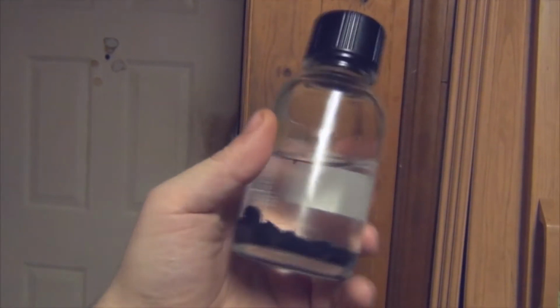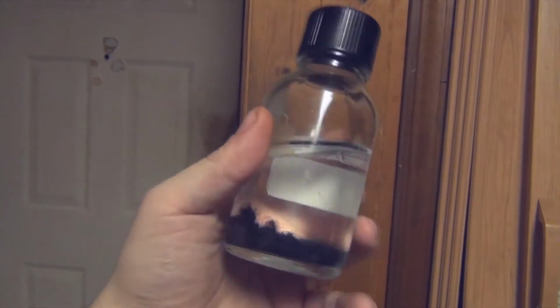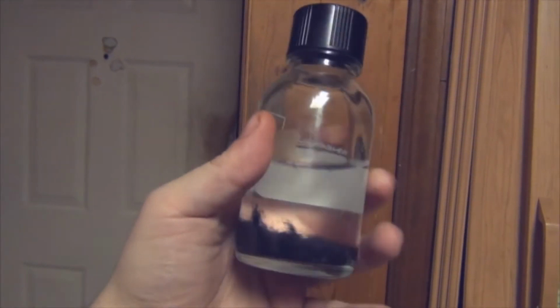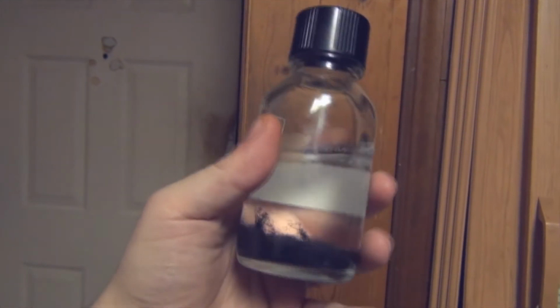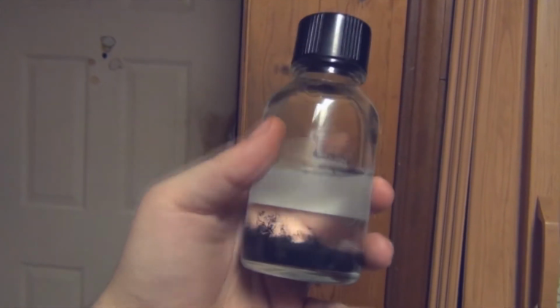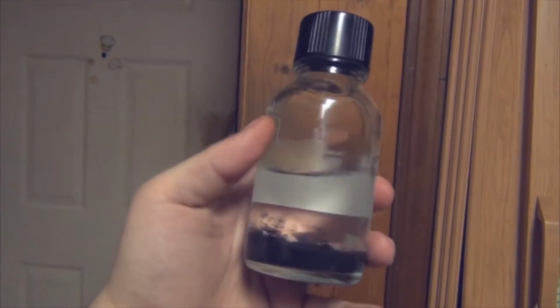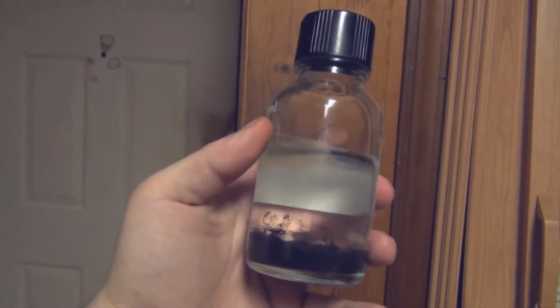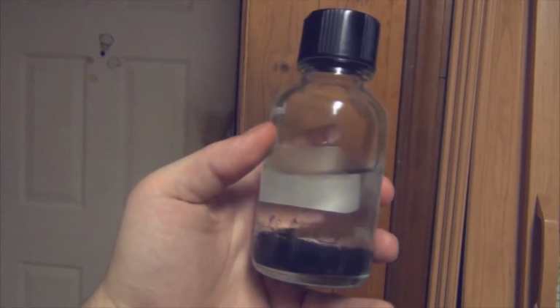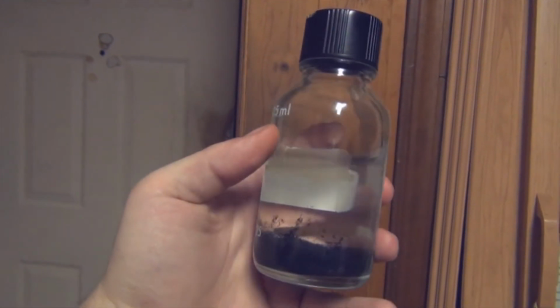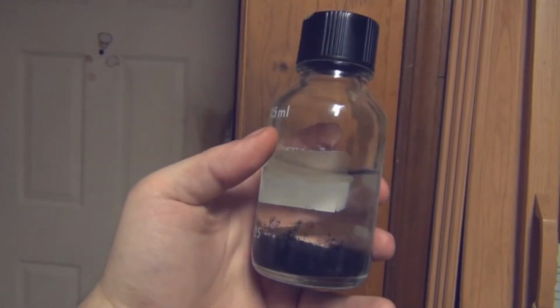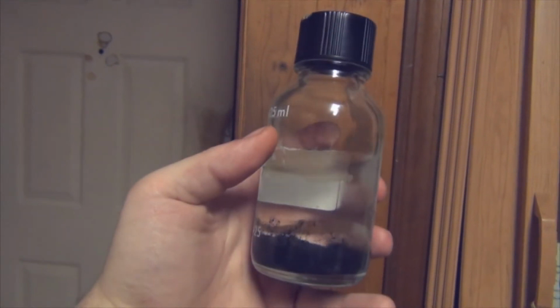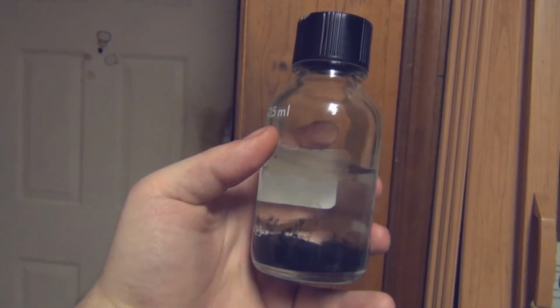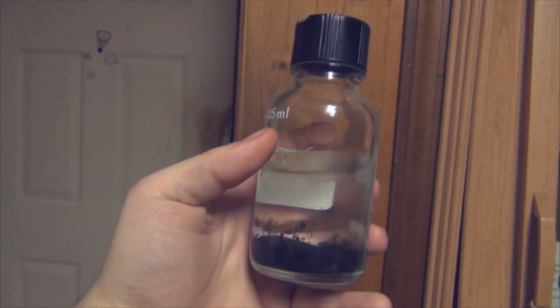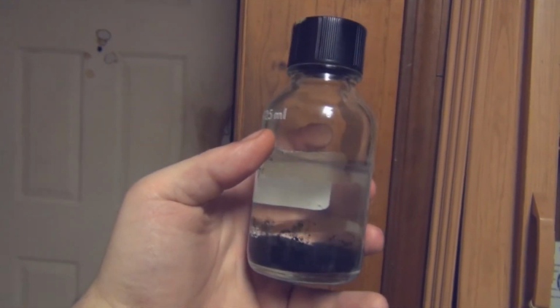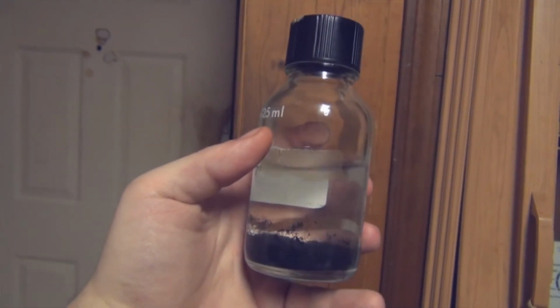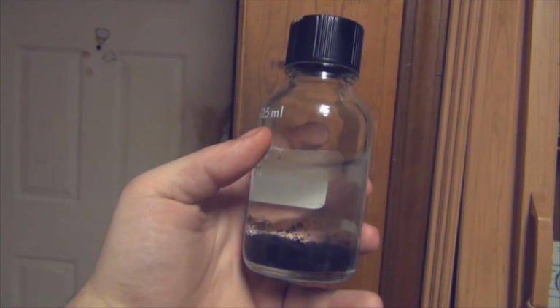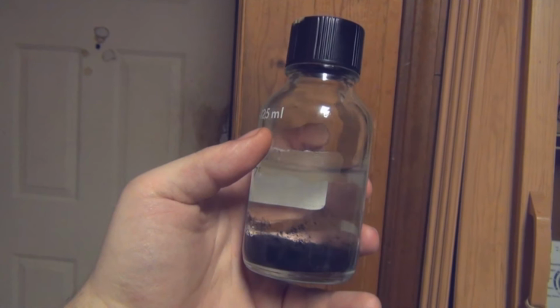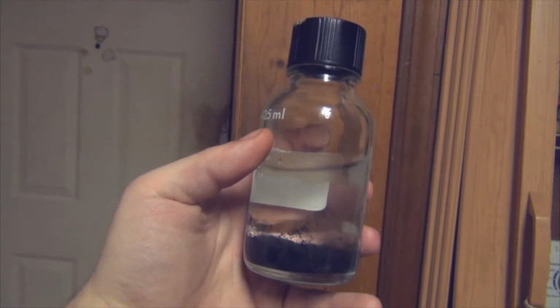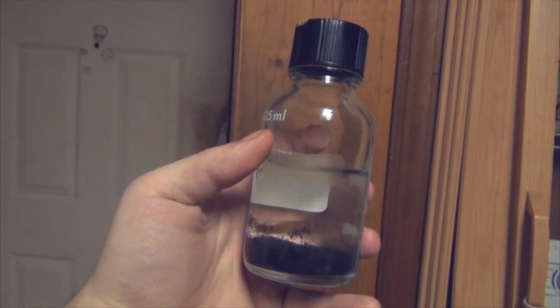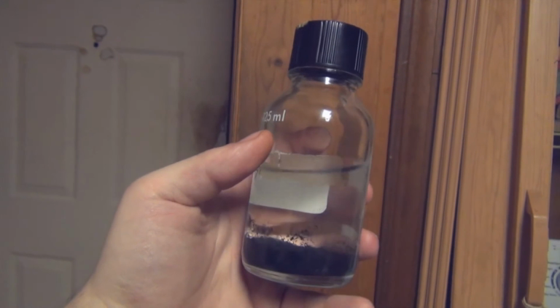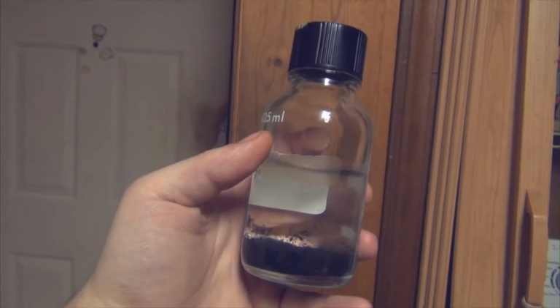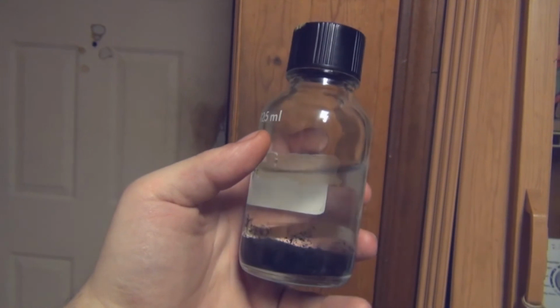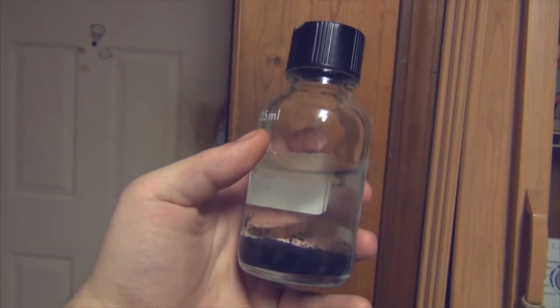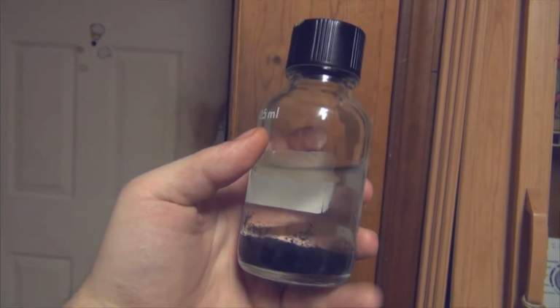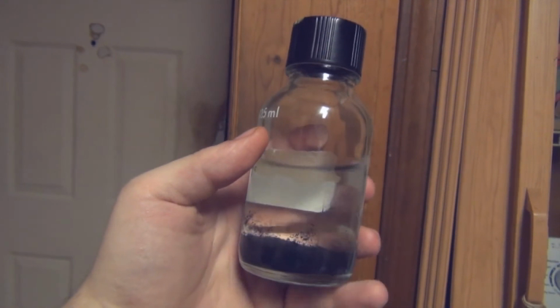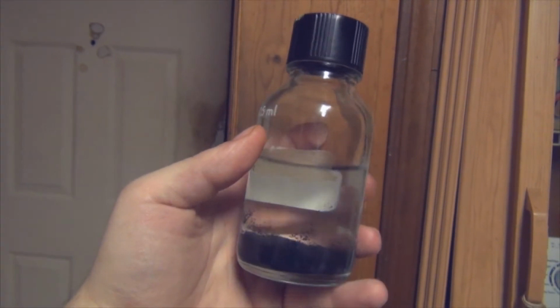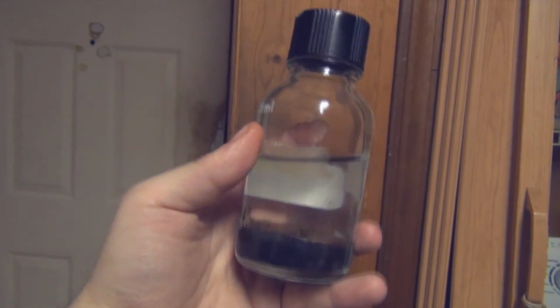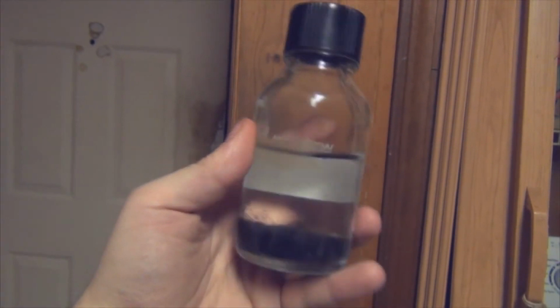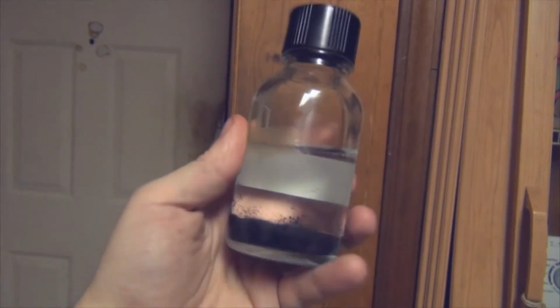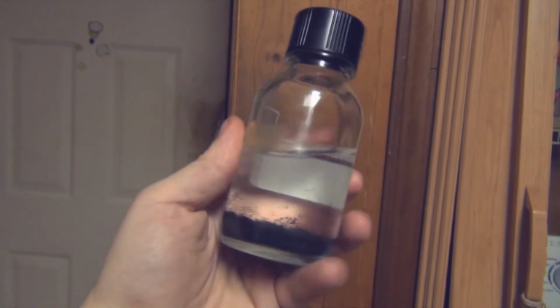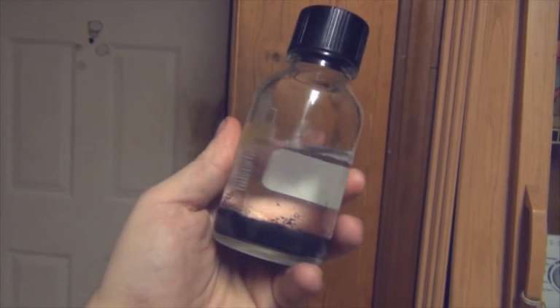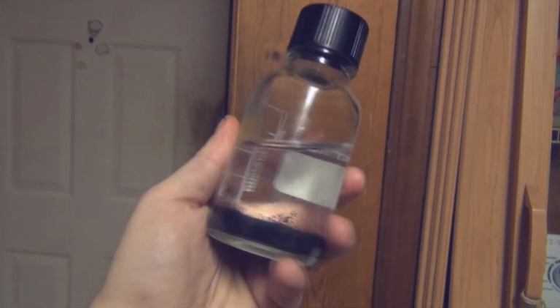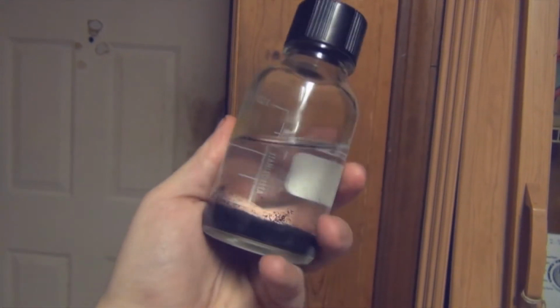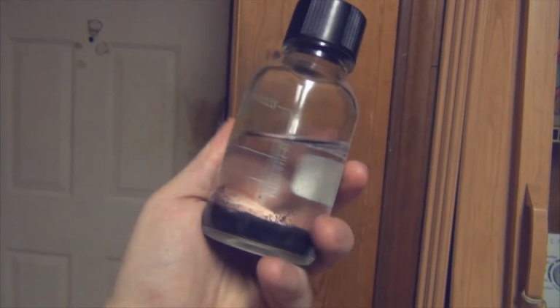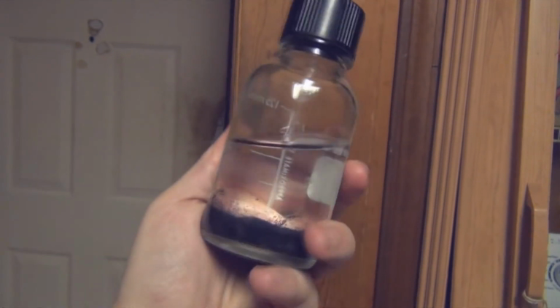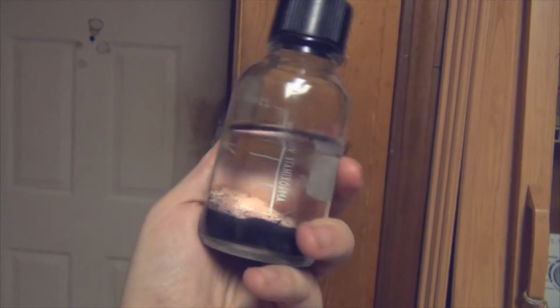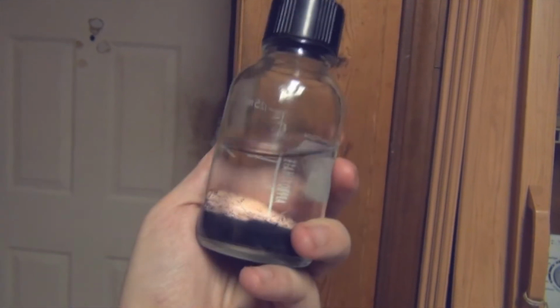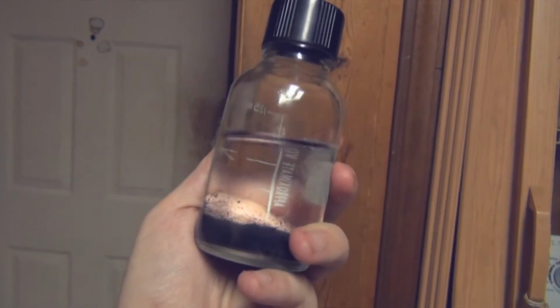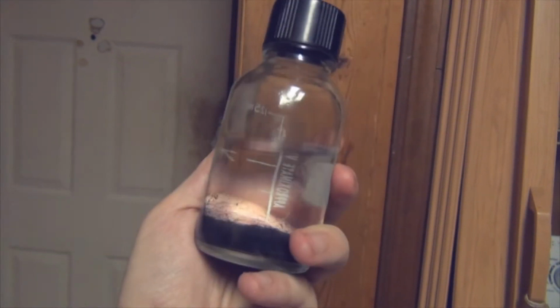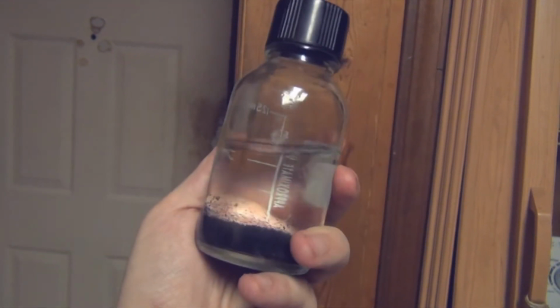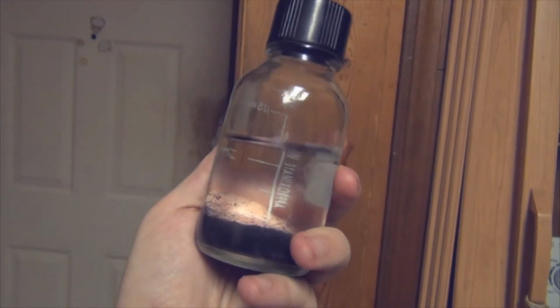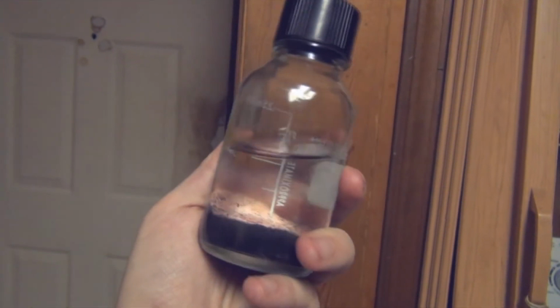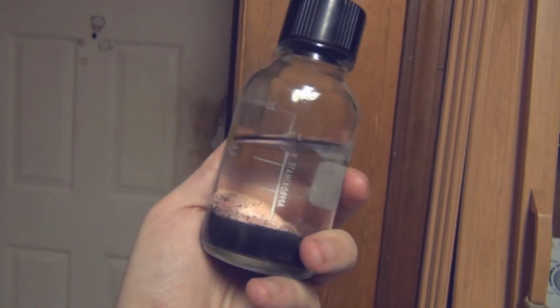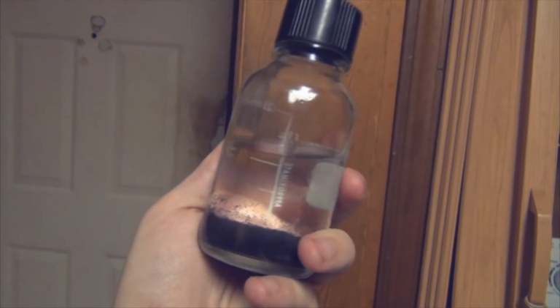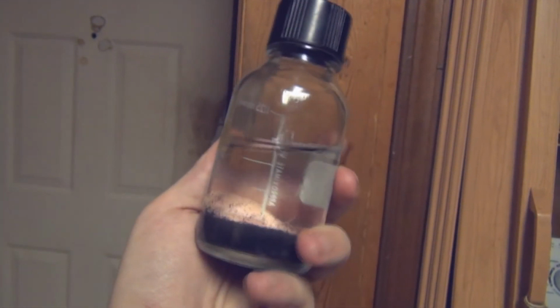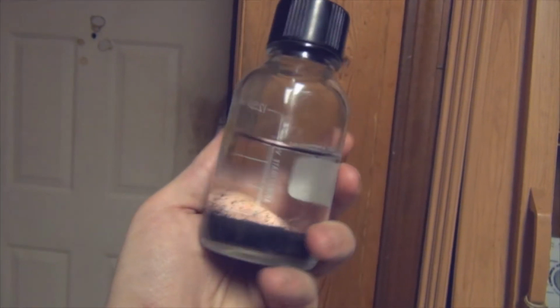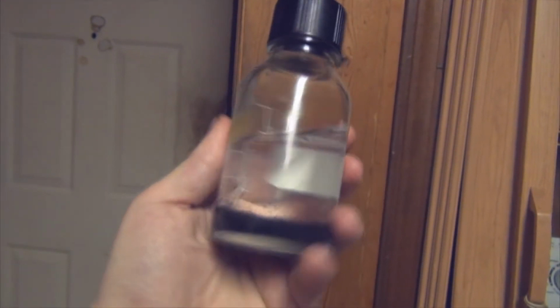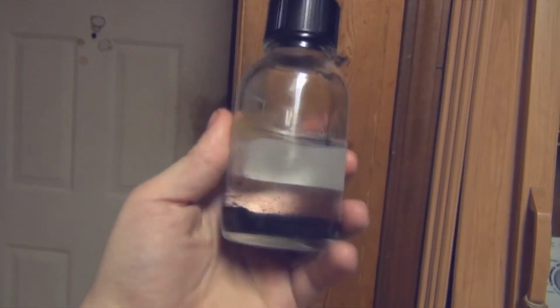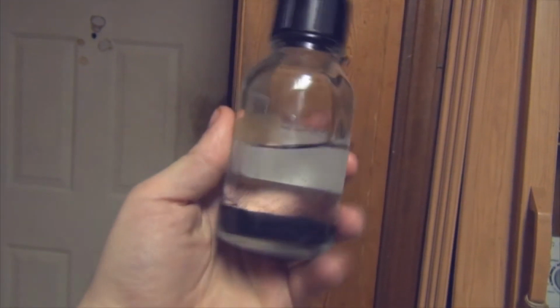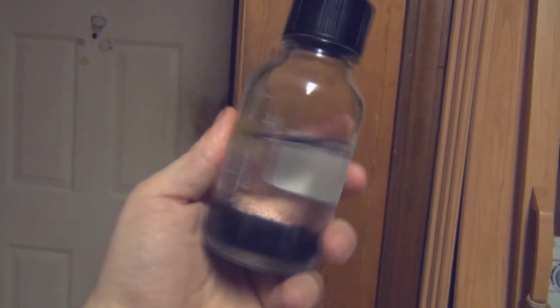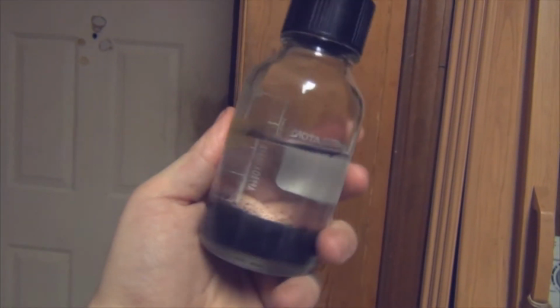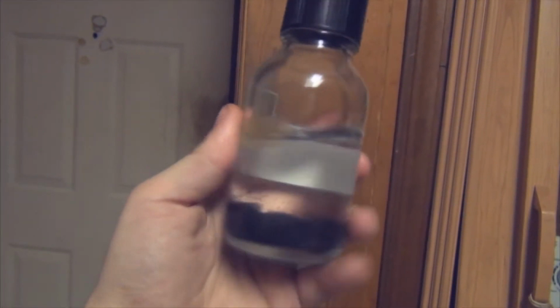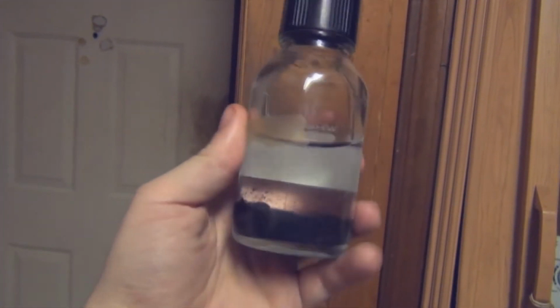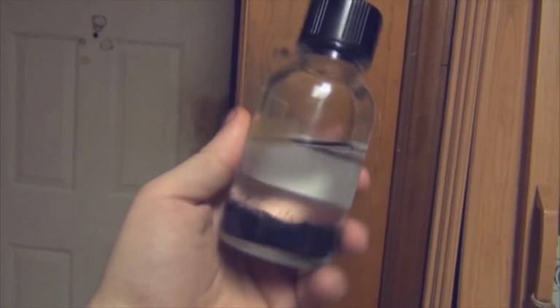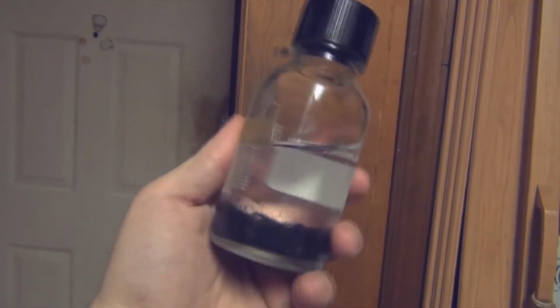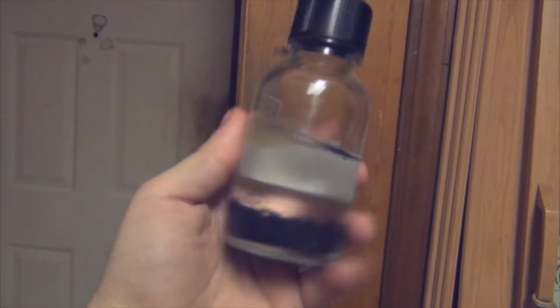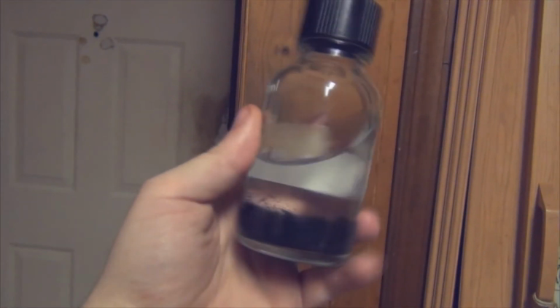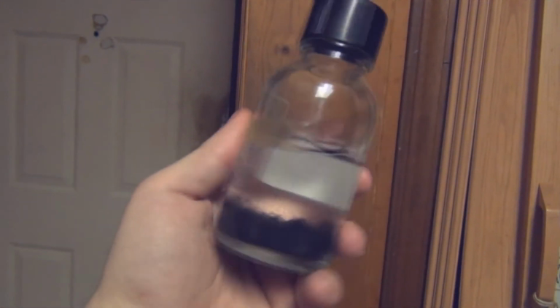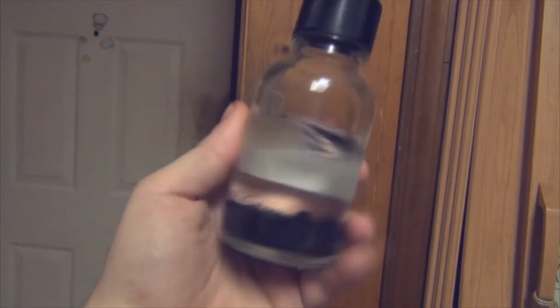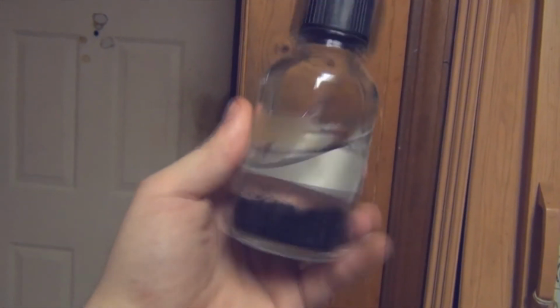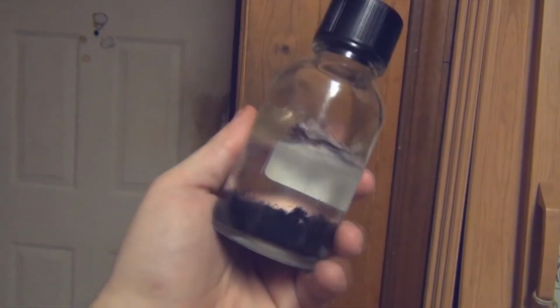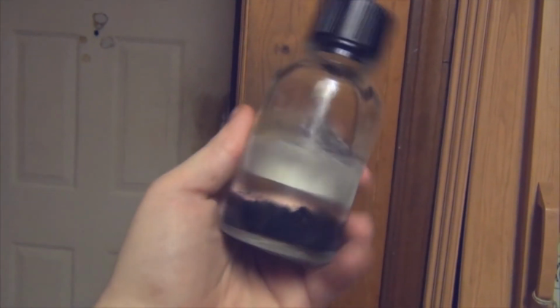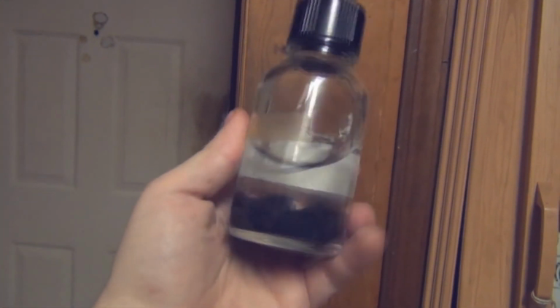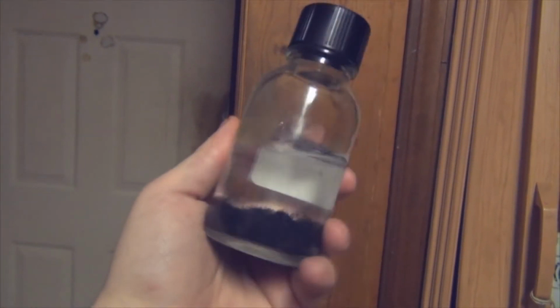Today in this video we're going to be making some graphene. In a future video we'll be using this to make supercapacitors.